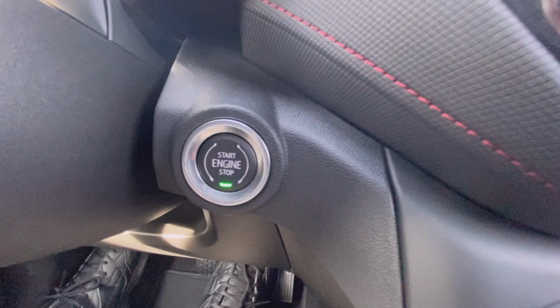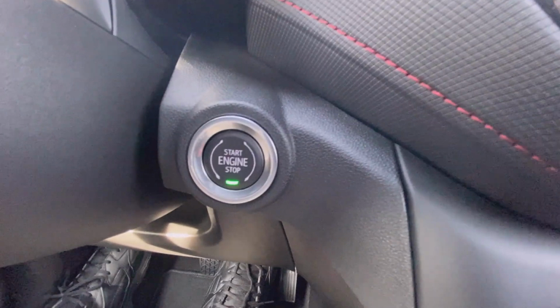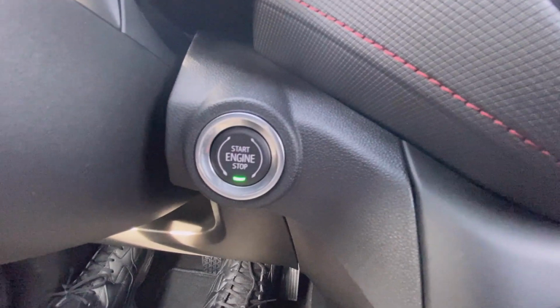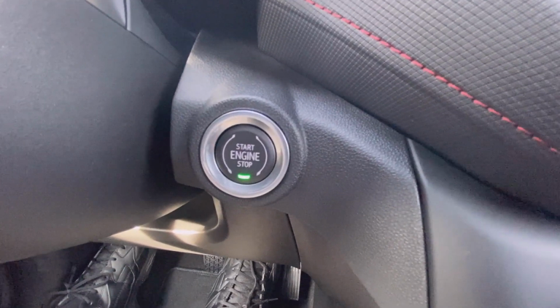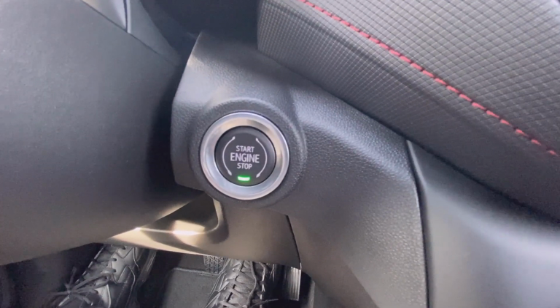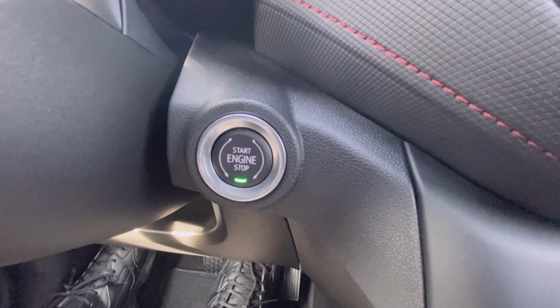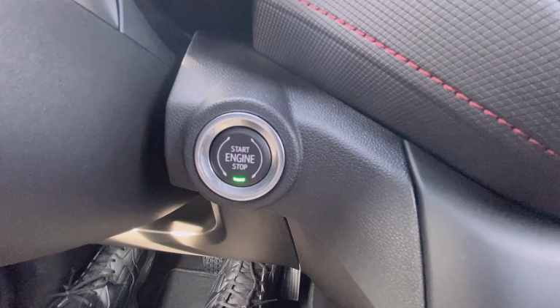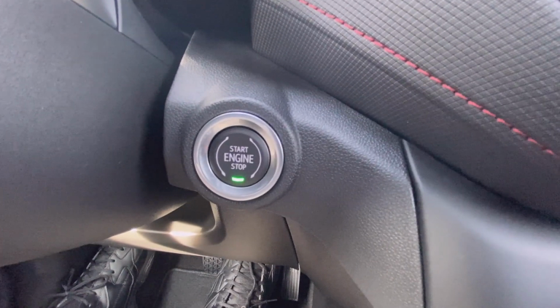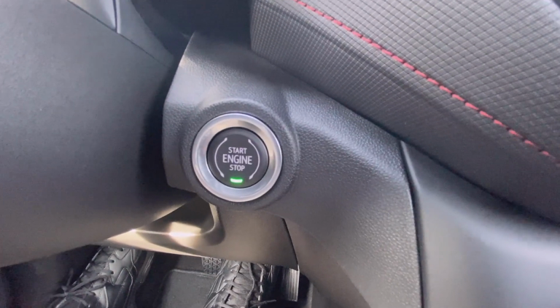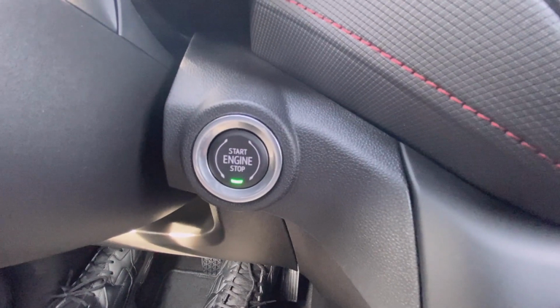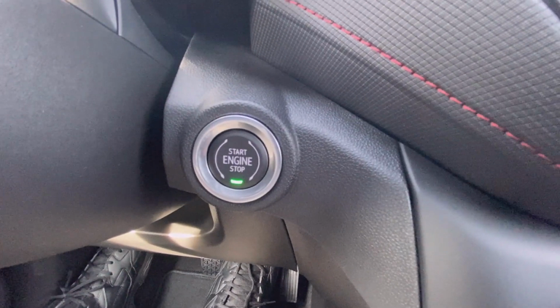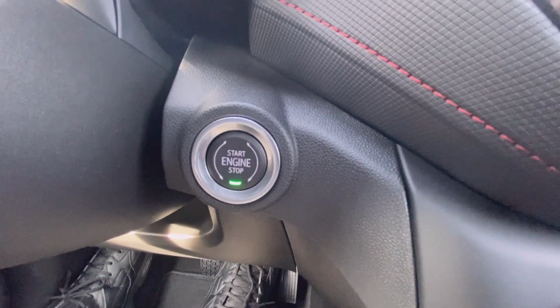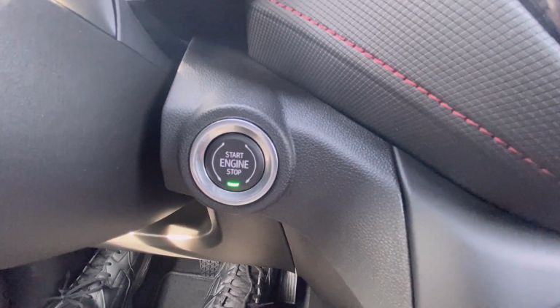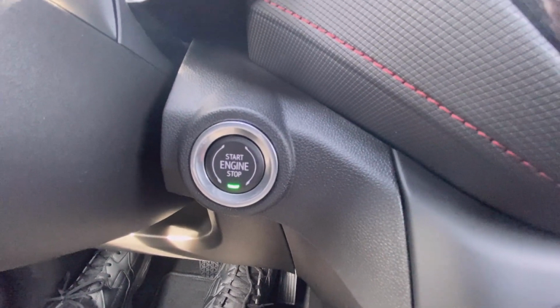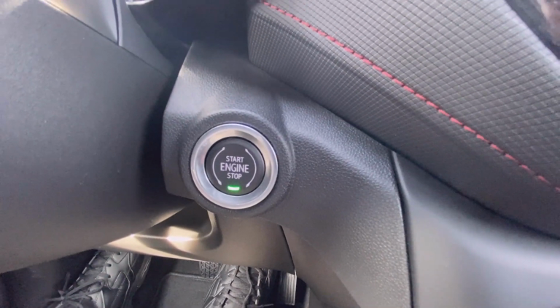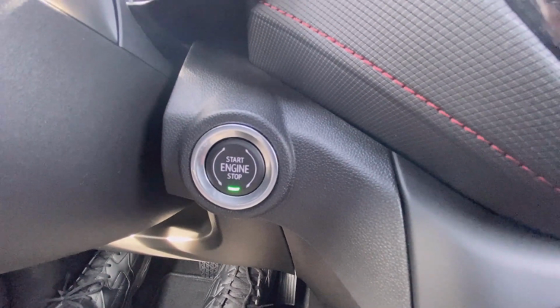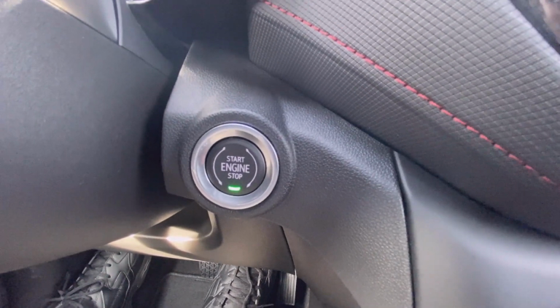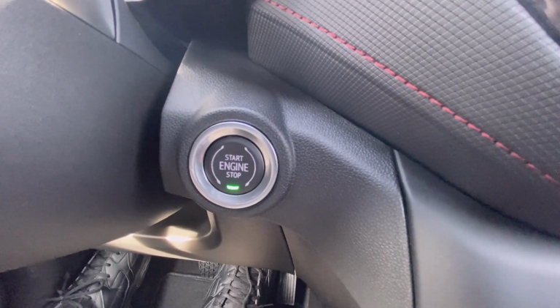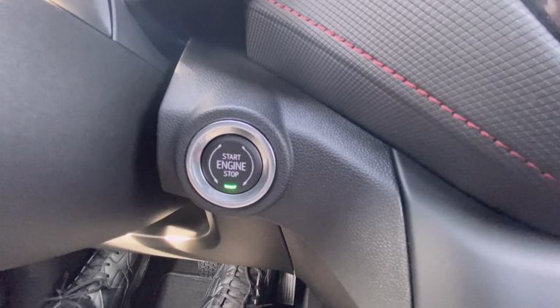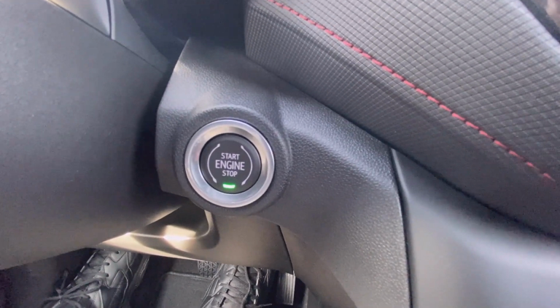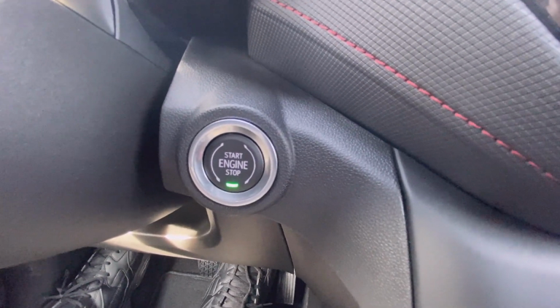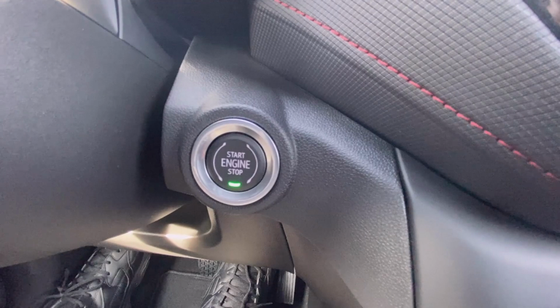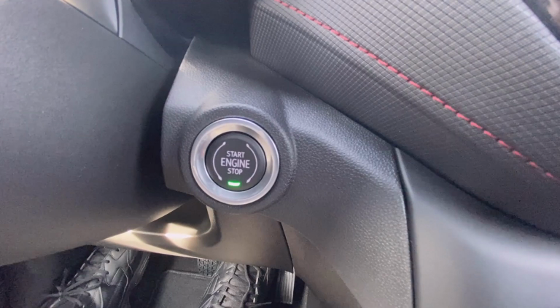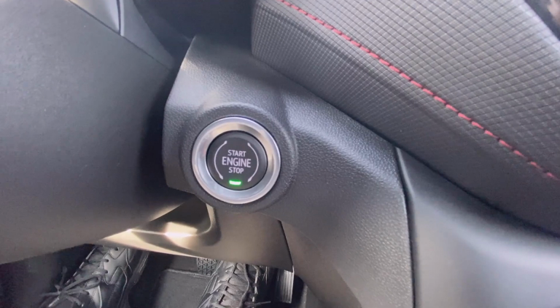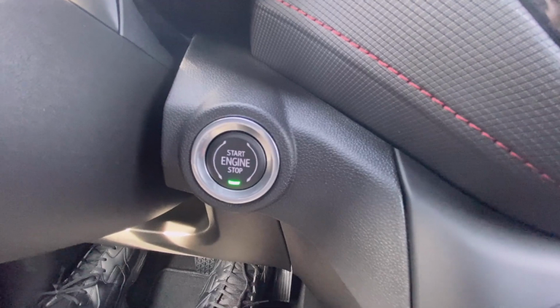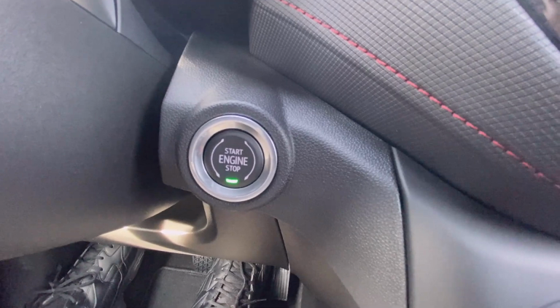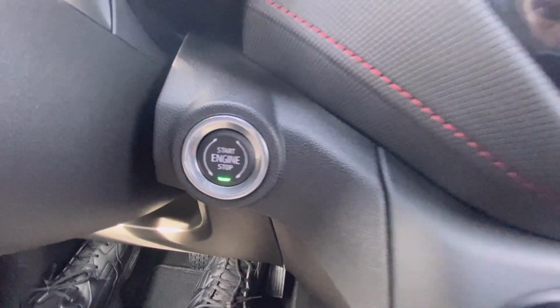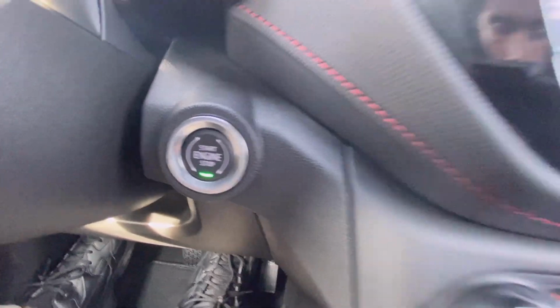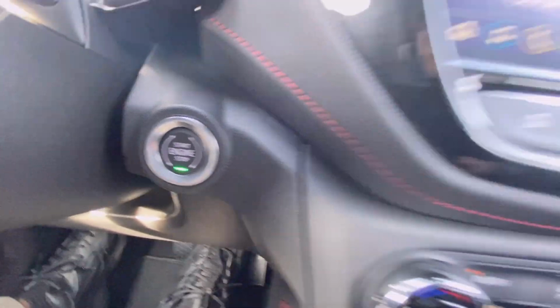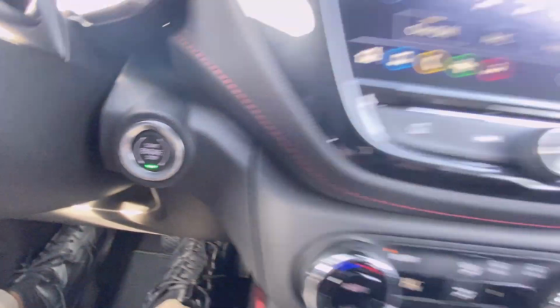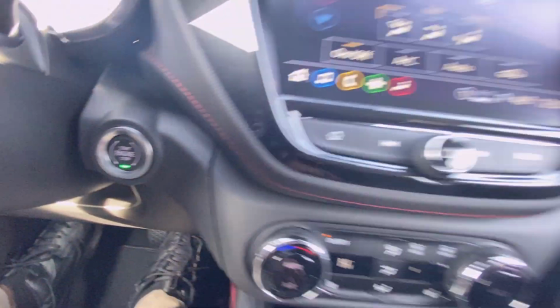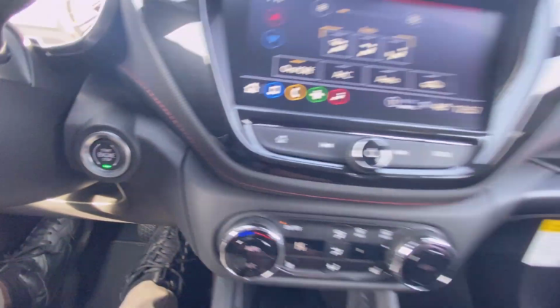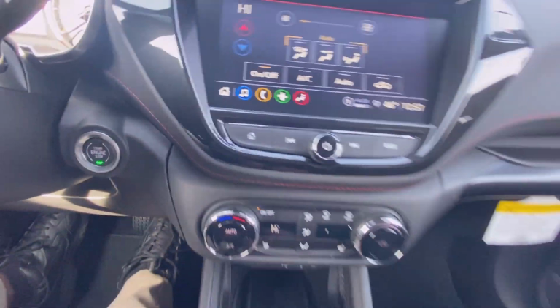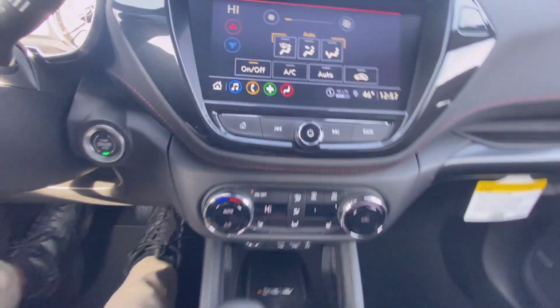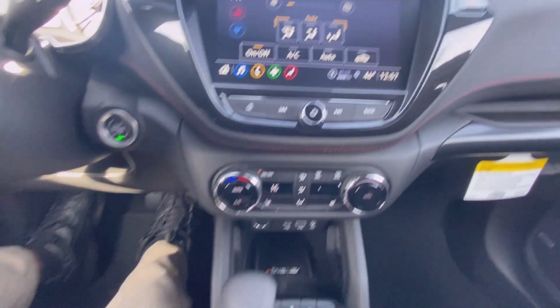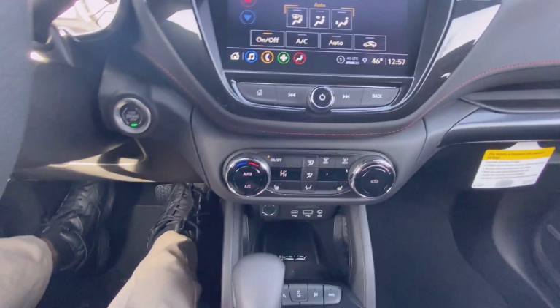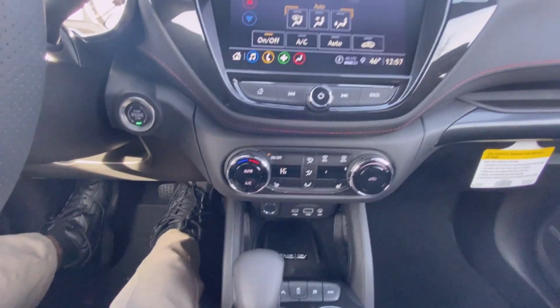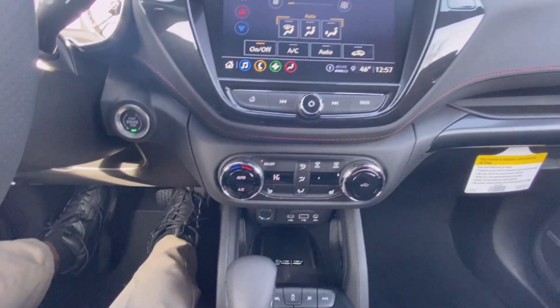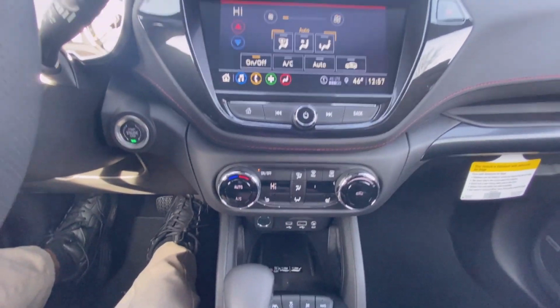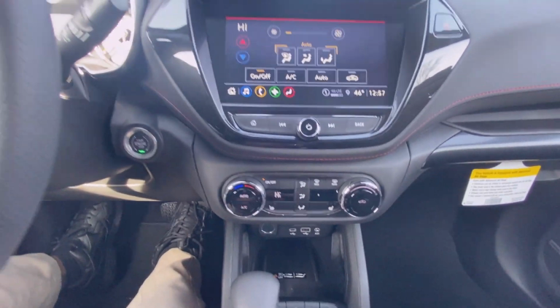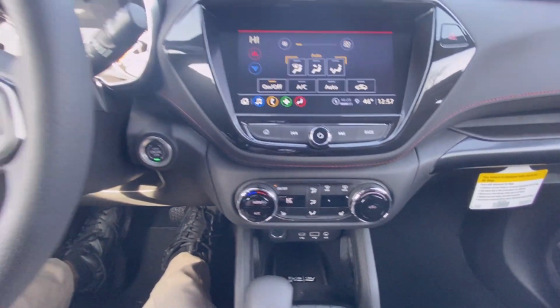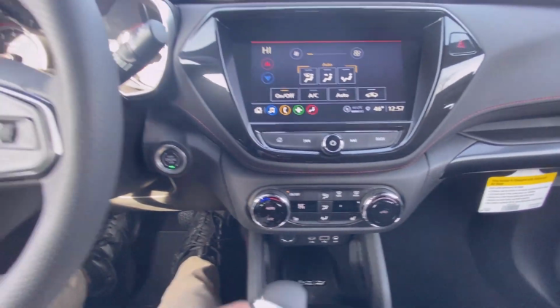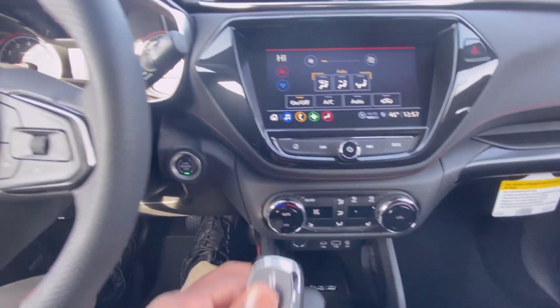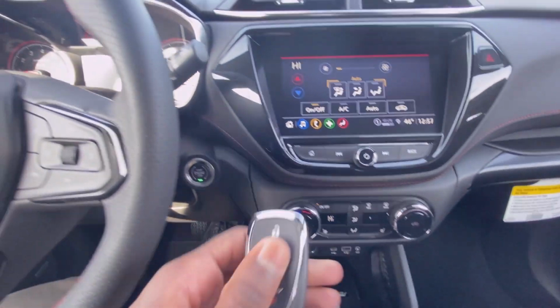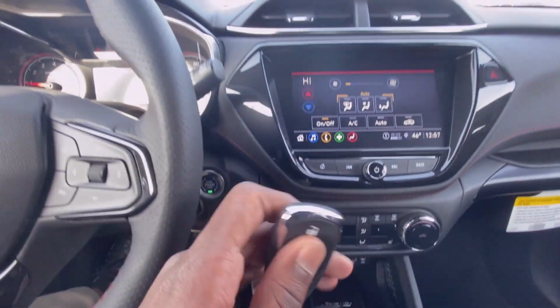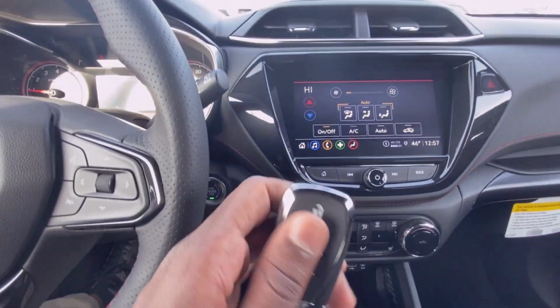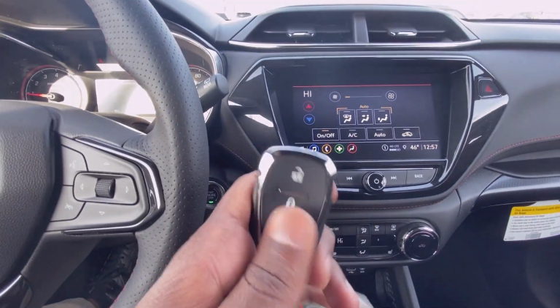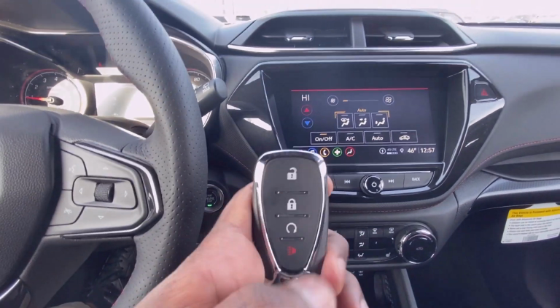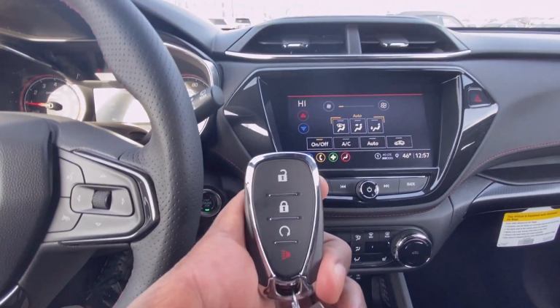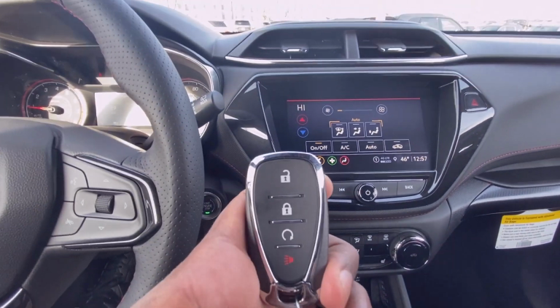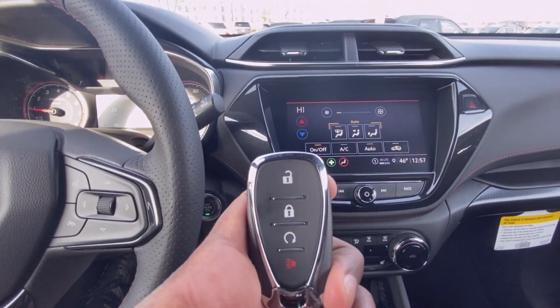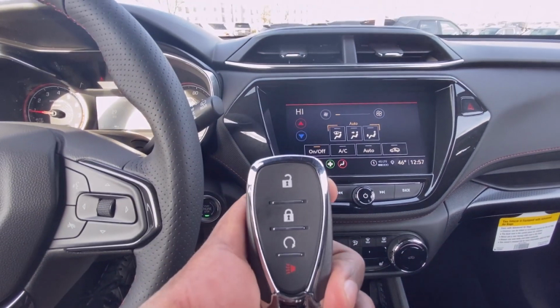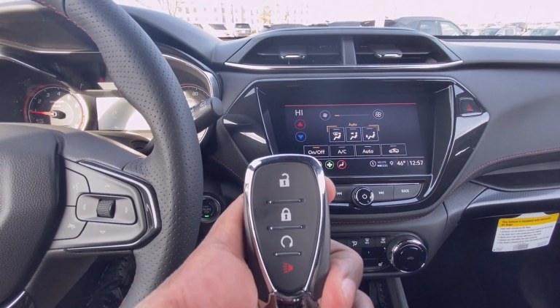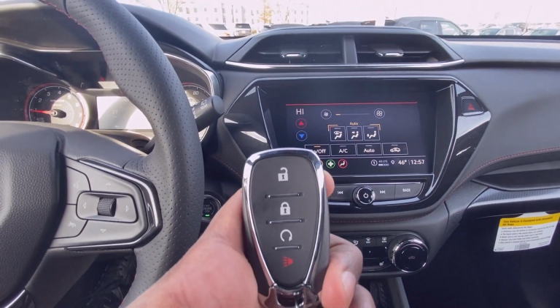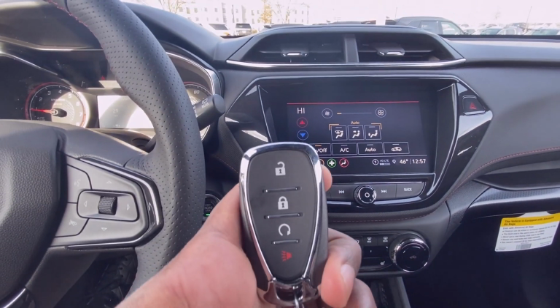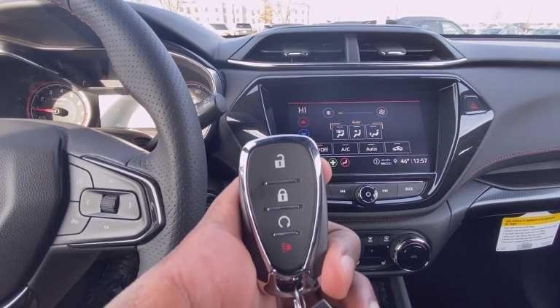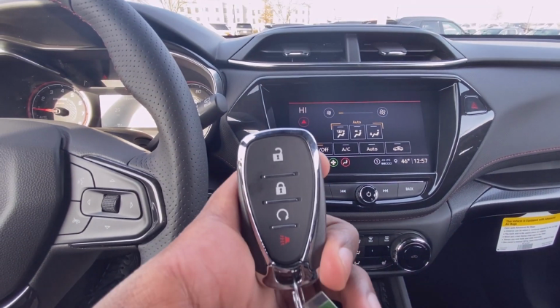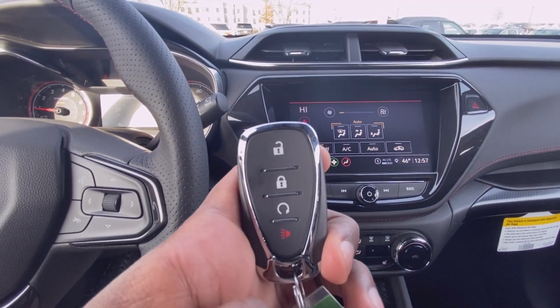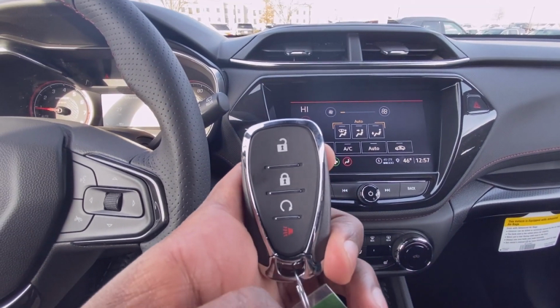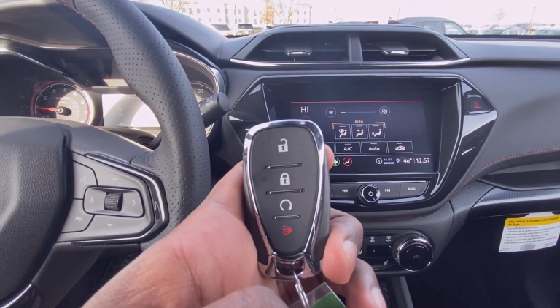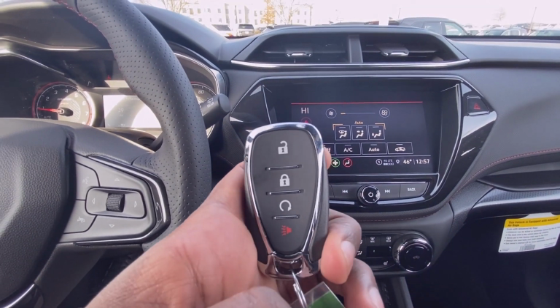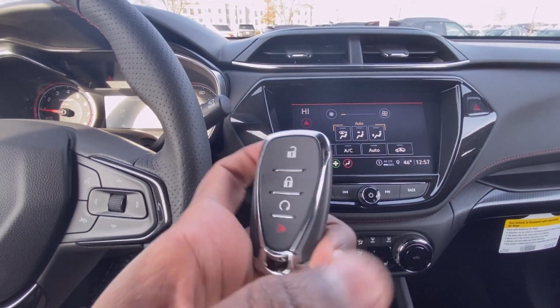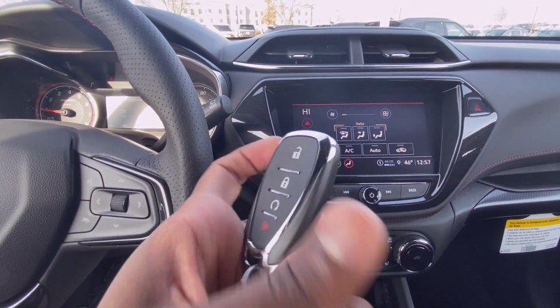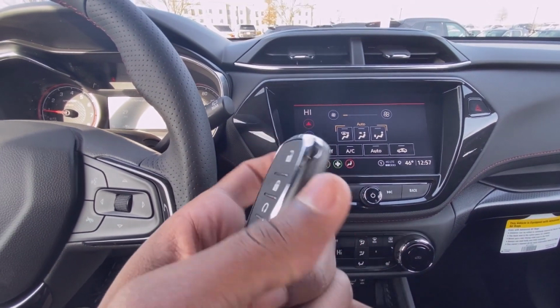There's your push-button start, and there's your key fob with remote start.